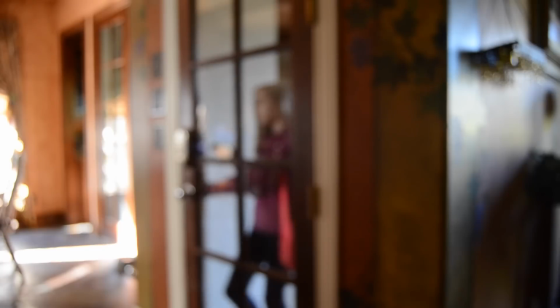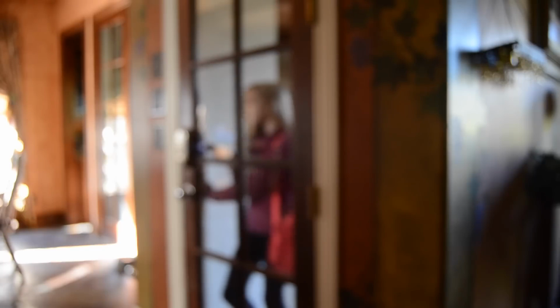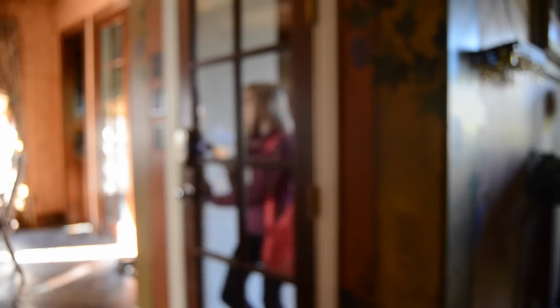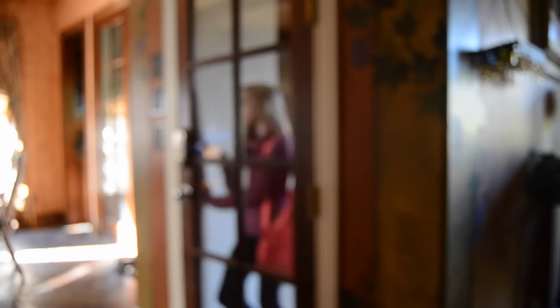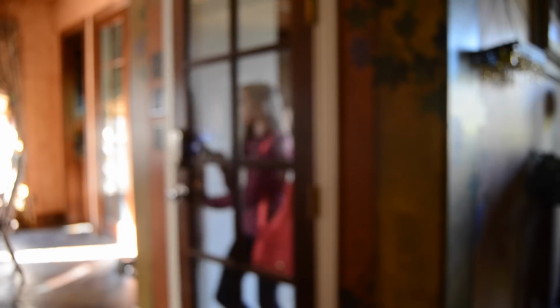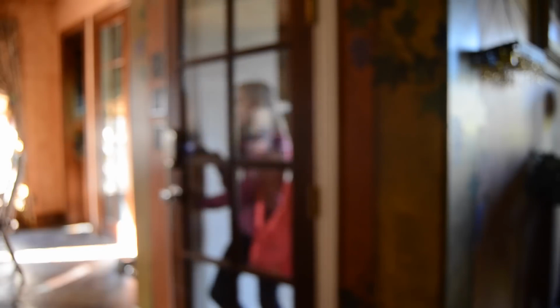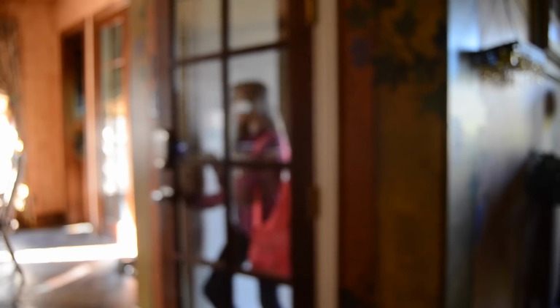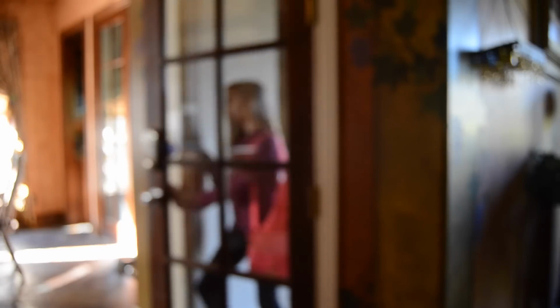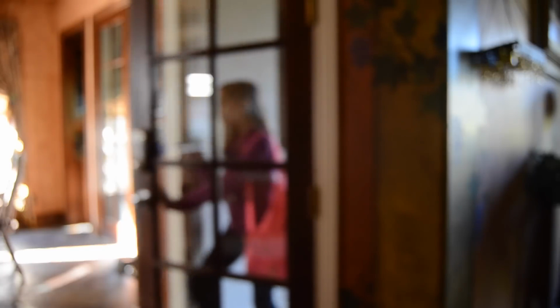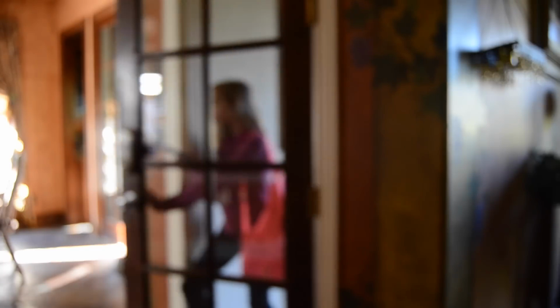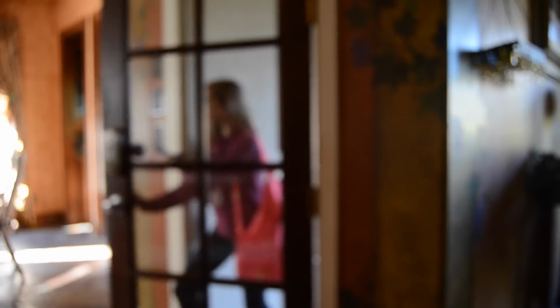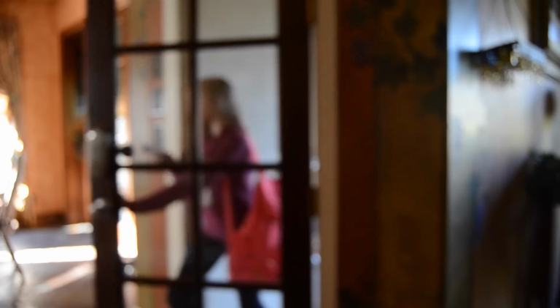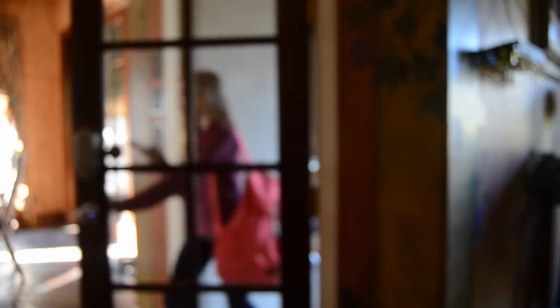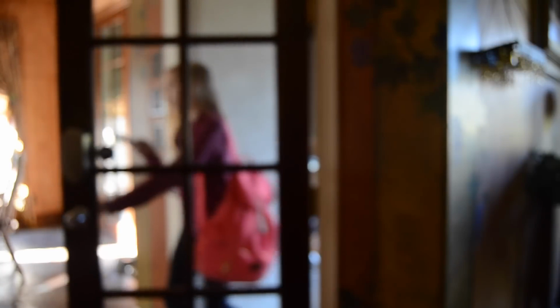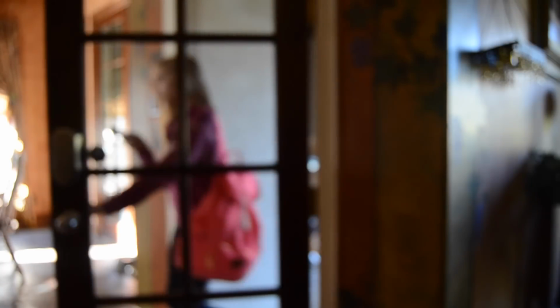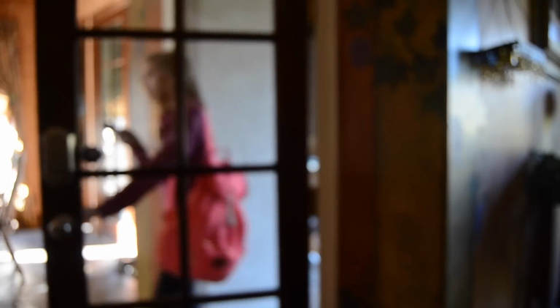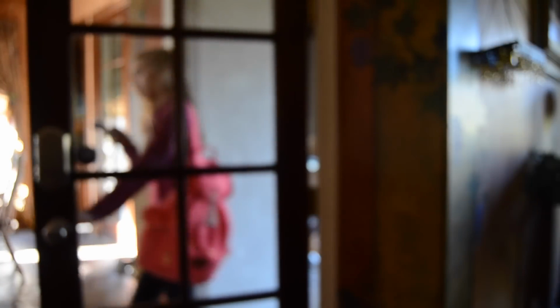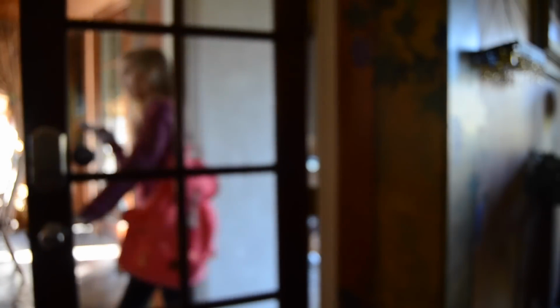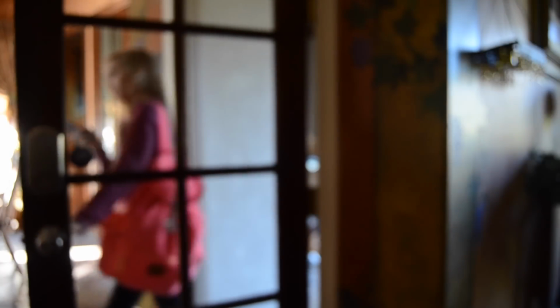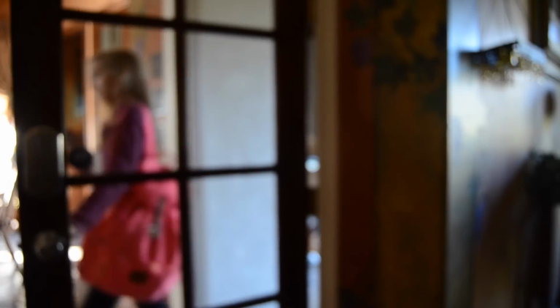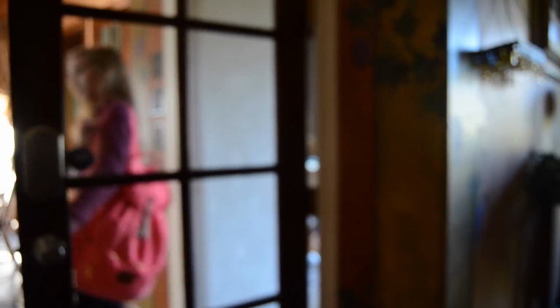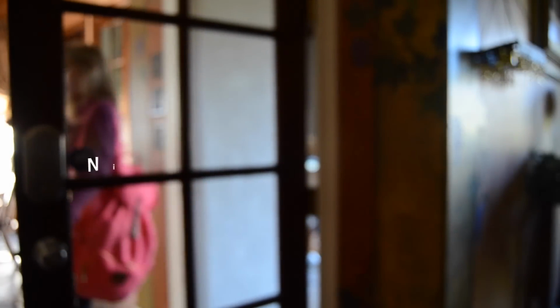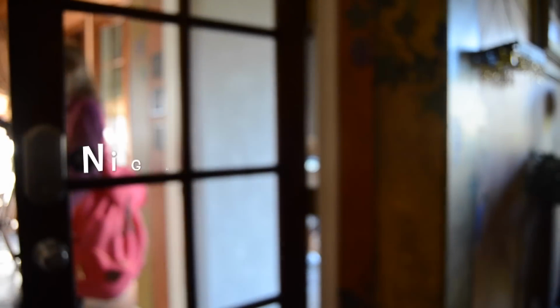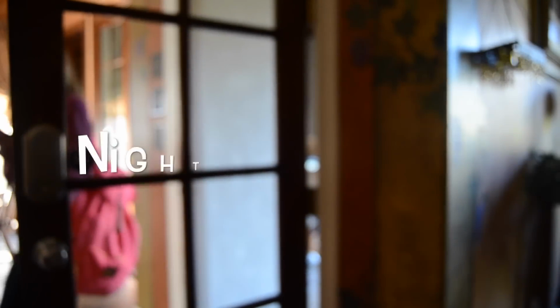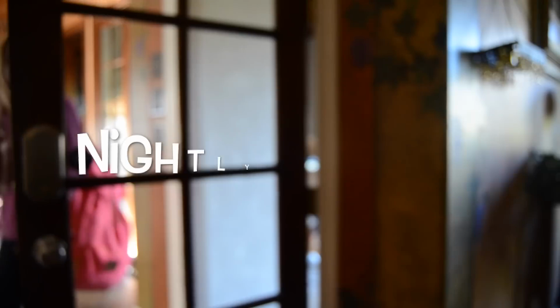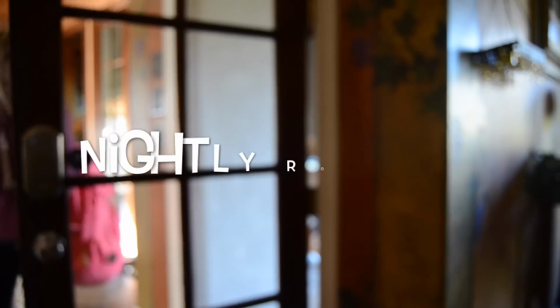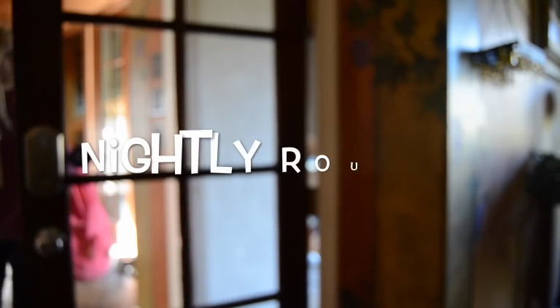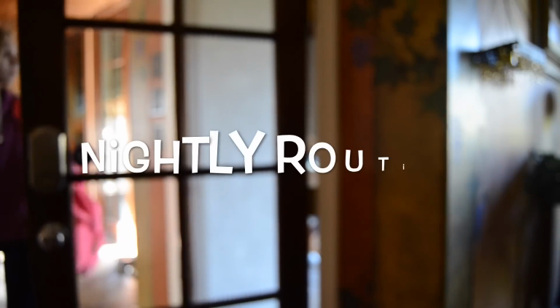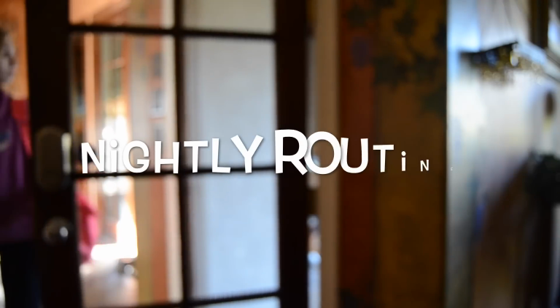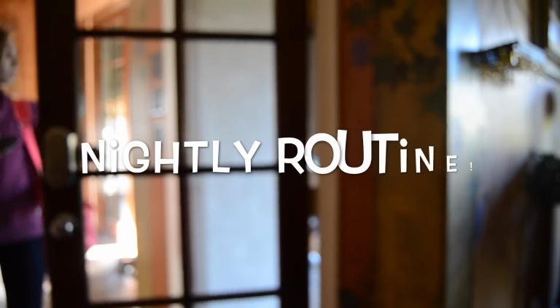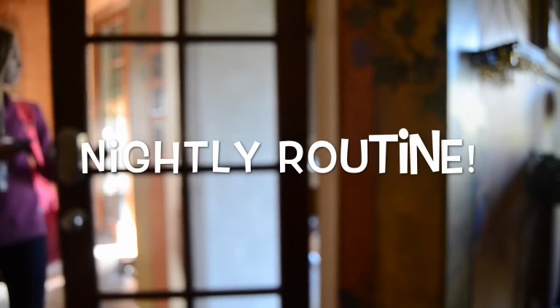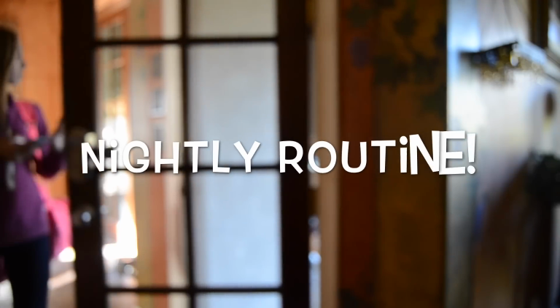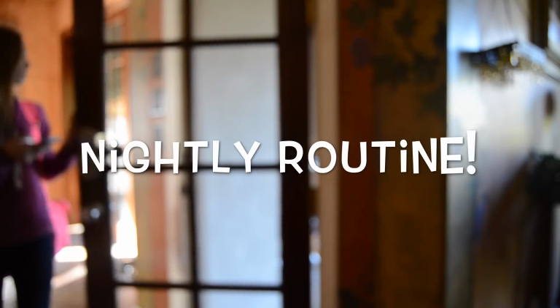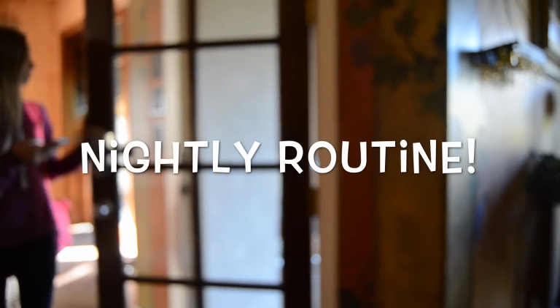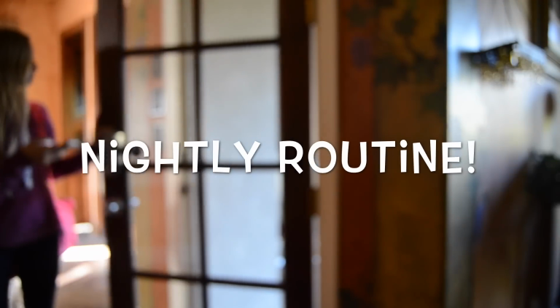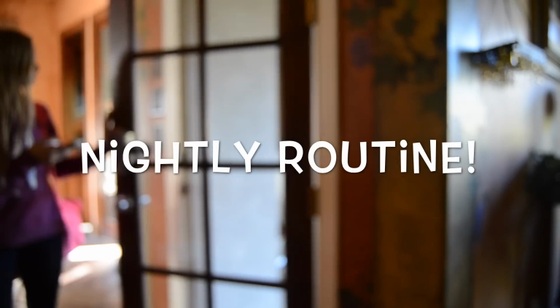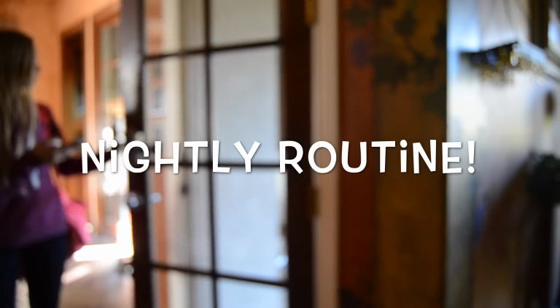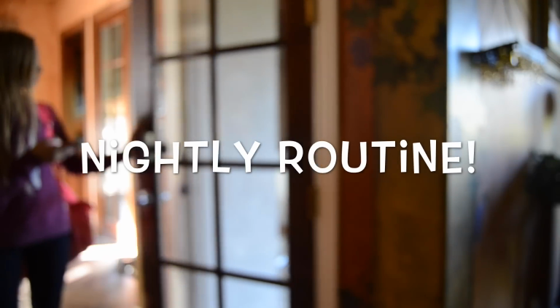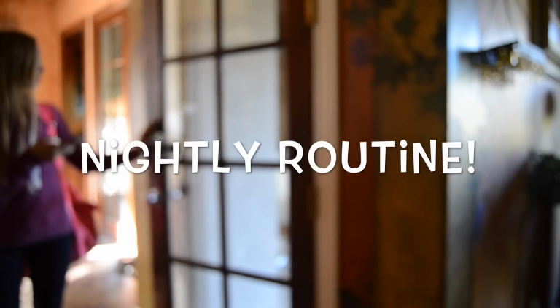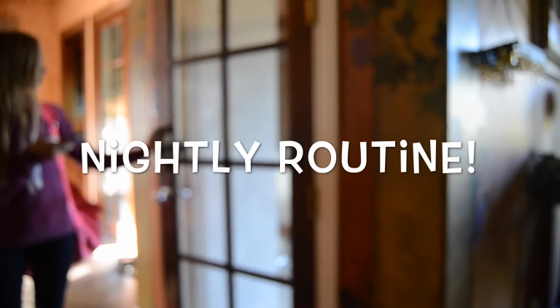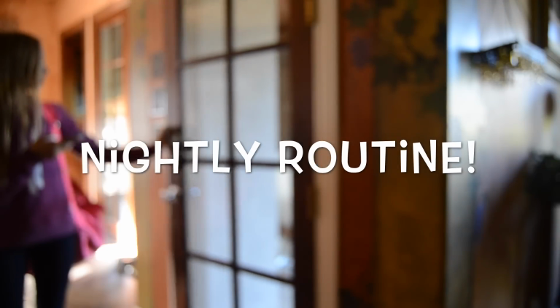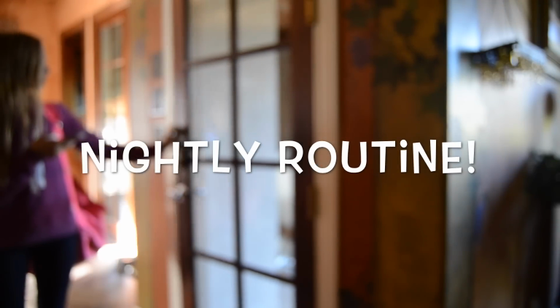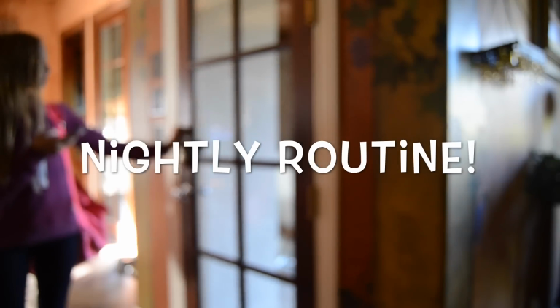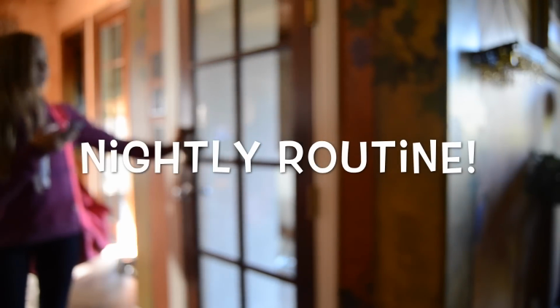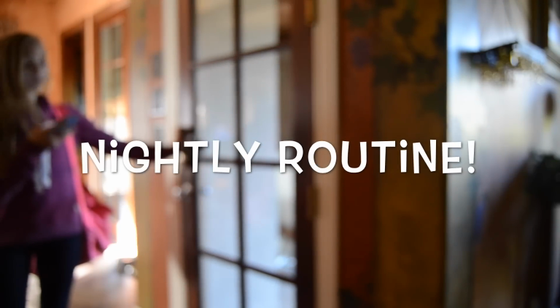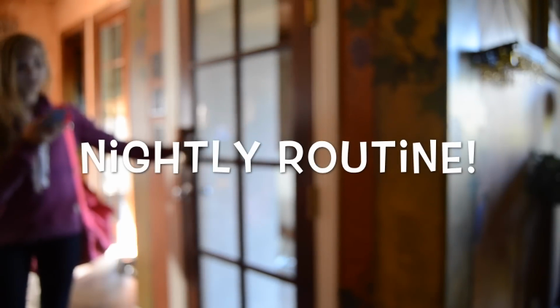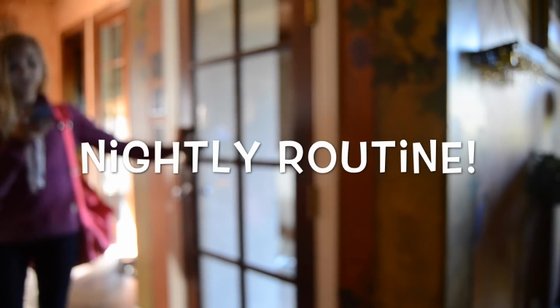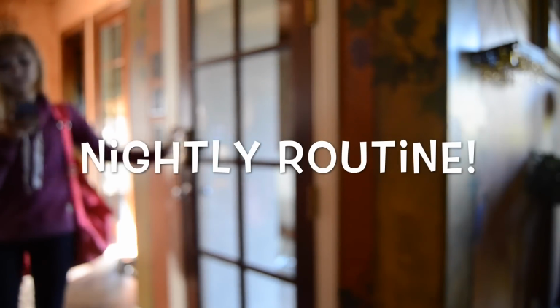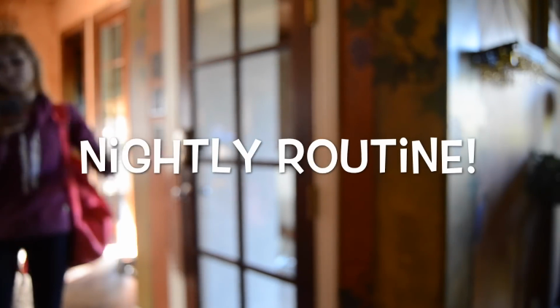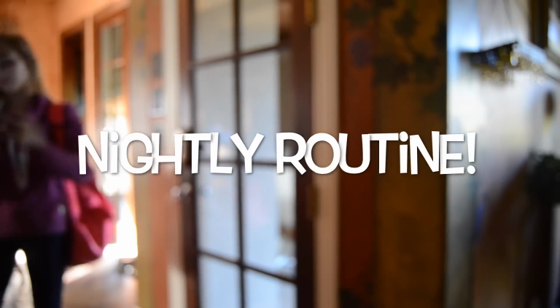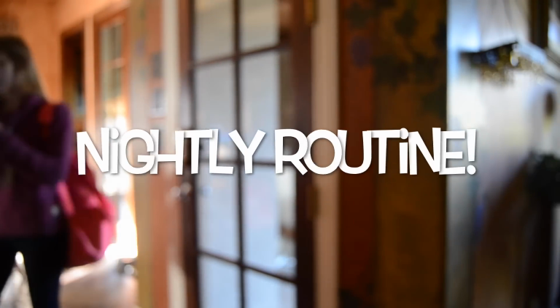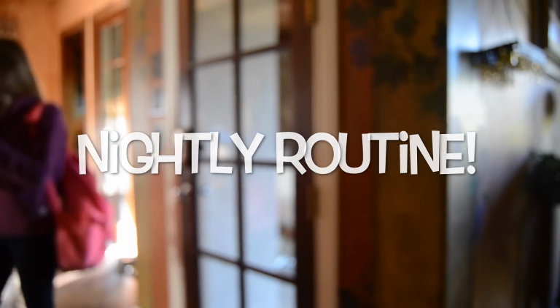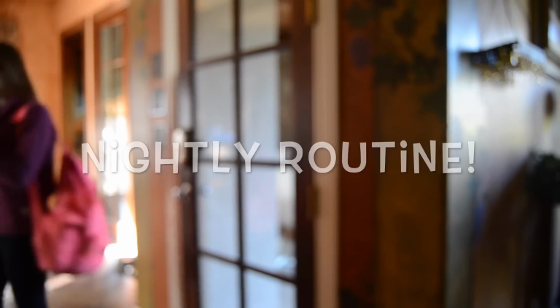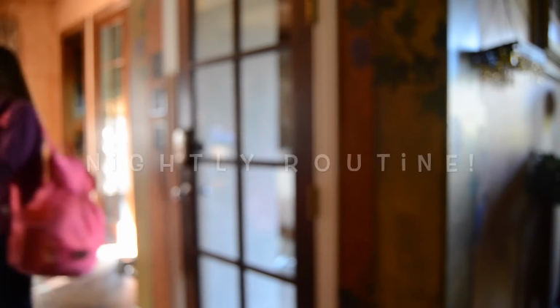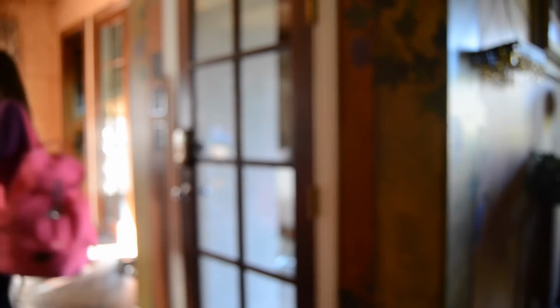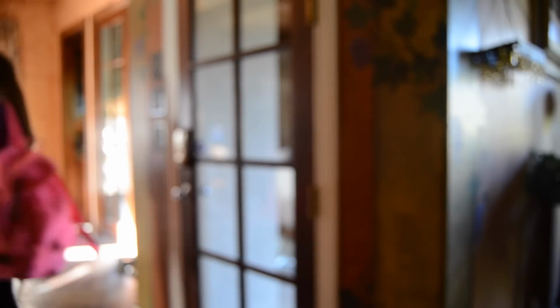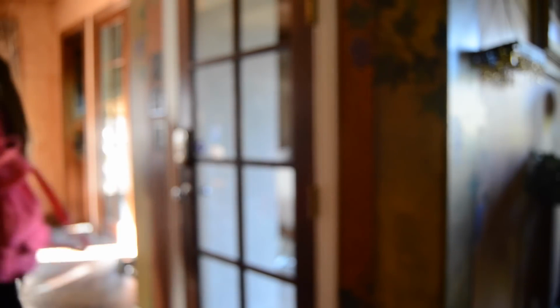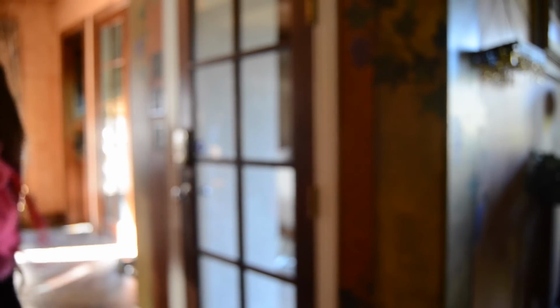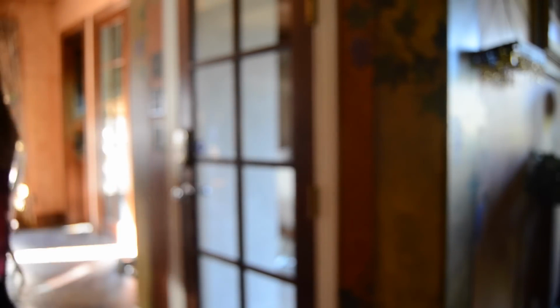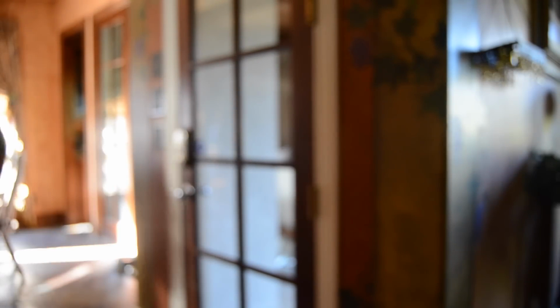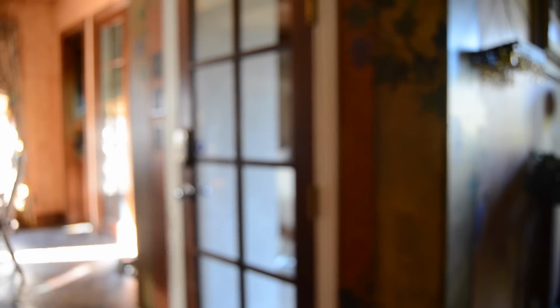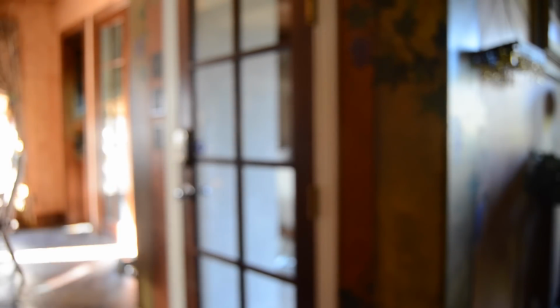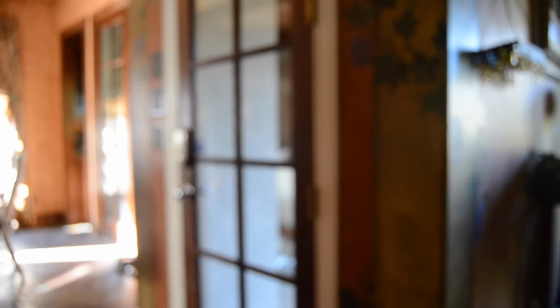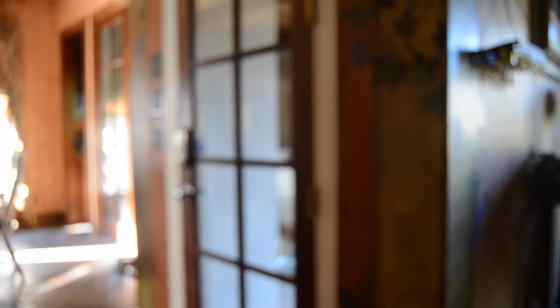Hey guys! Today's video is going to be my nightly routine. I hope you guys enjoy — this was so requested!